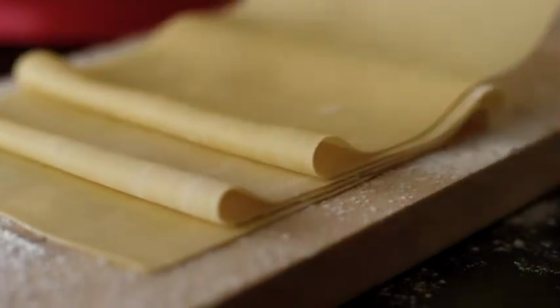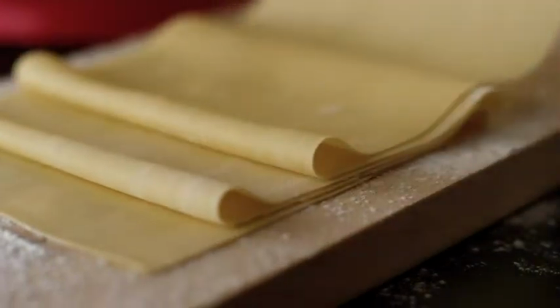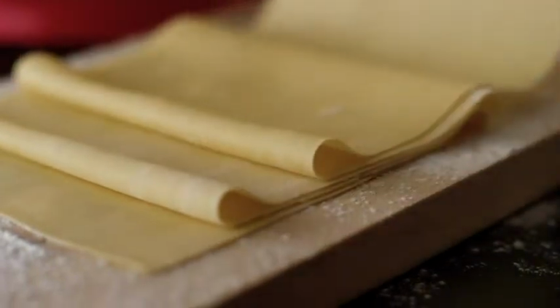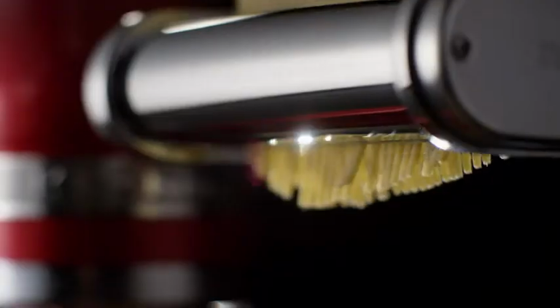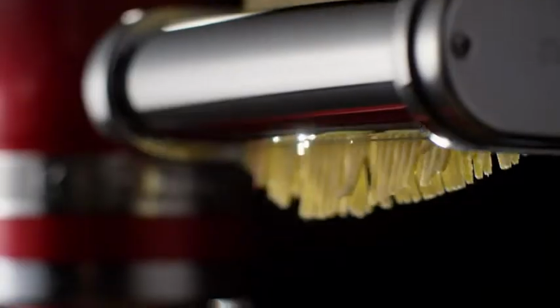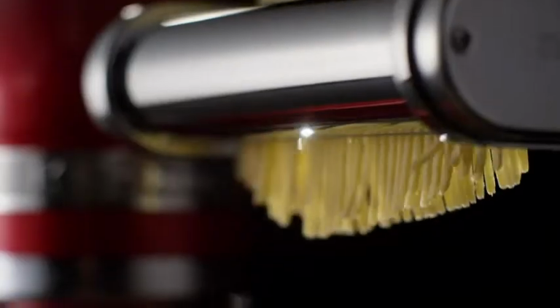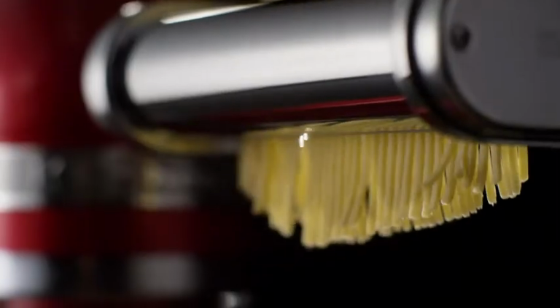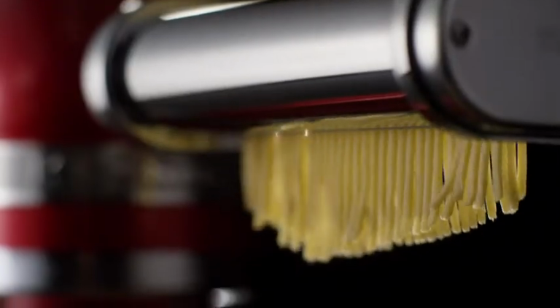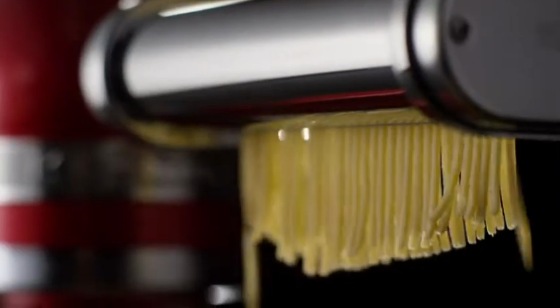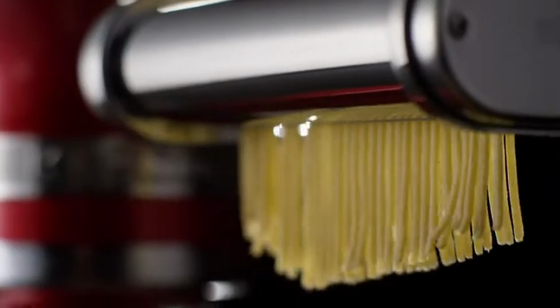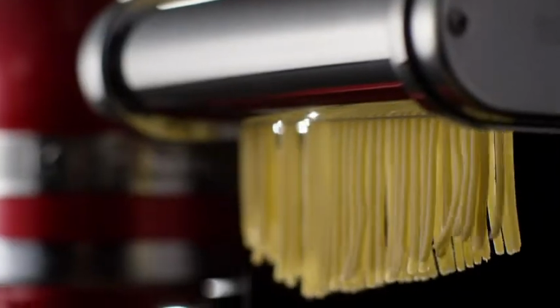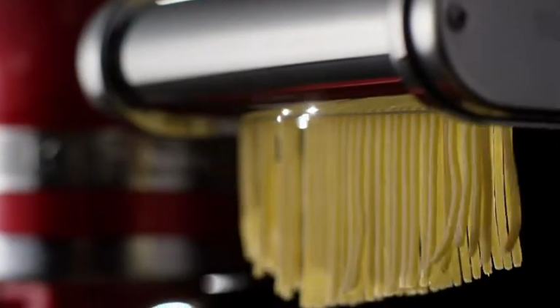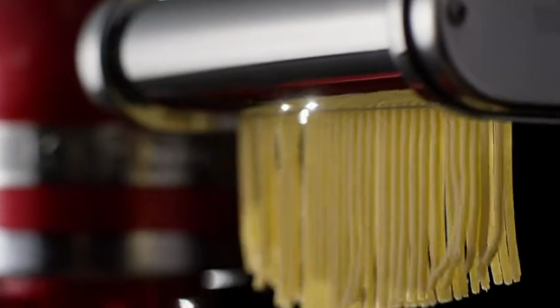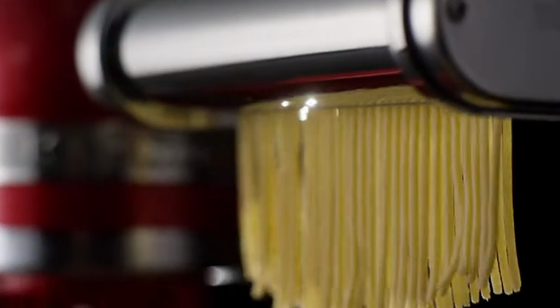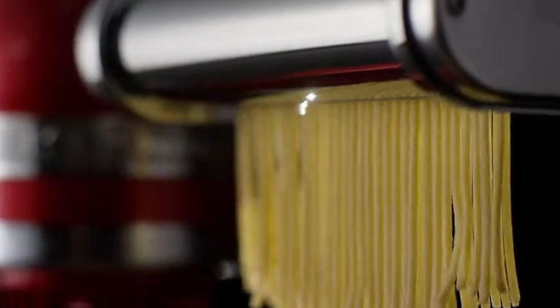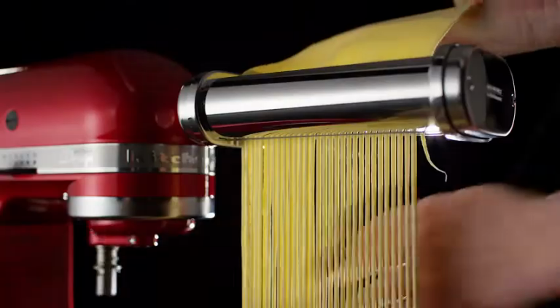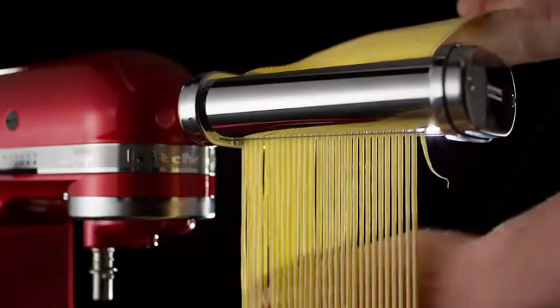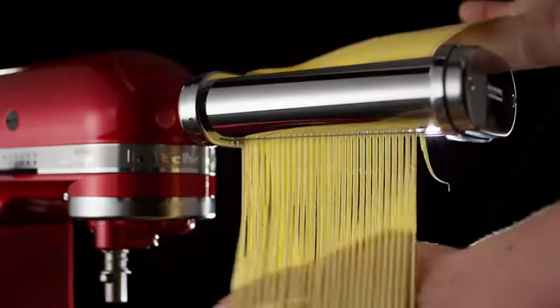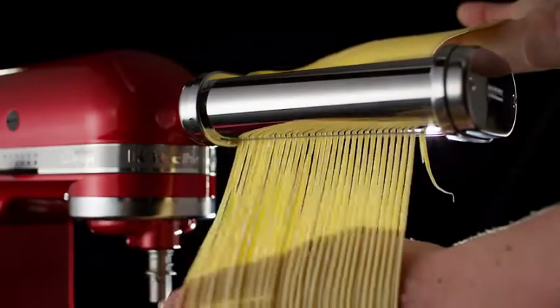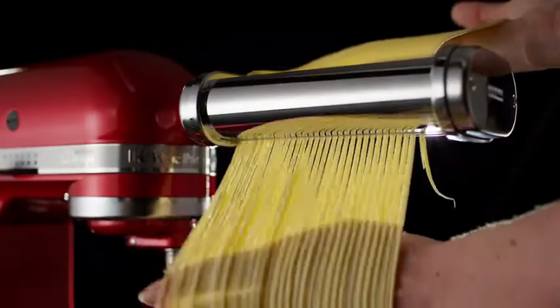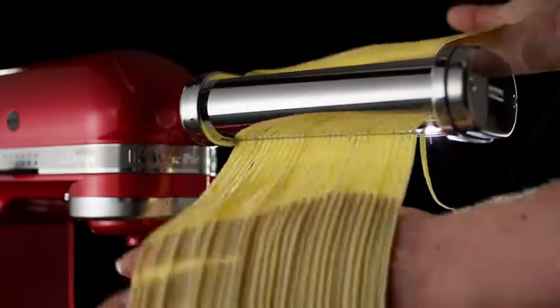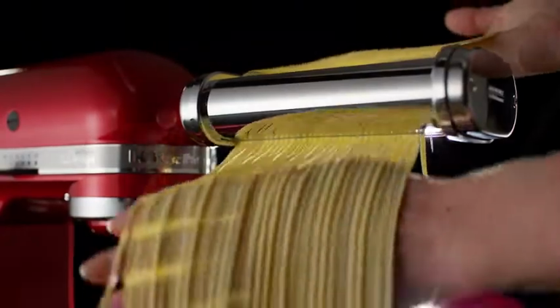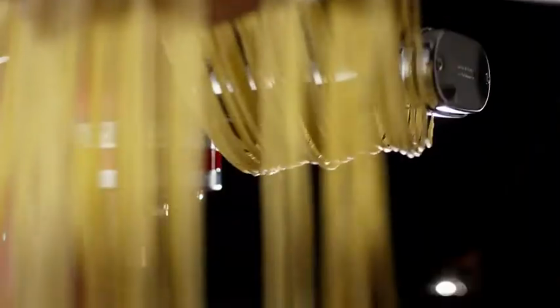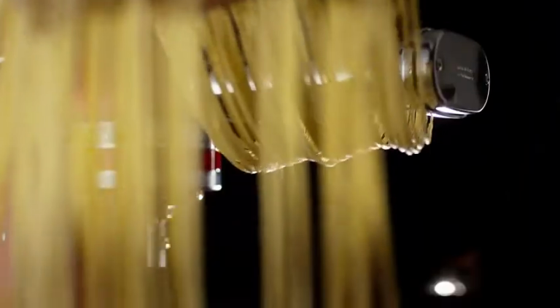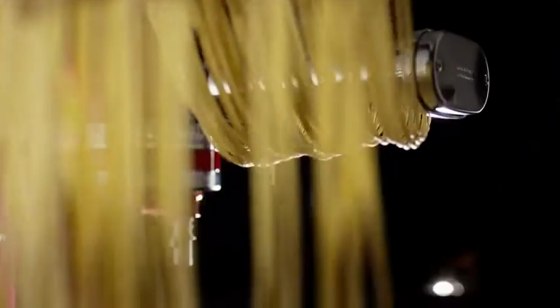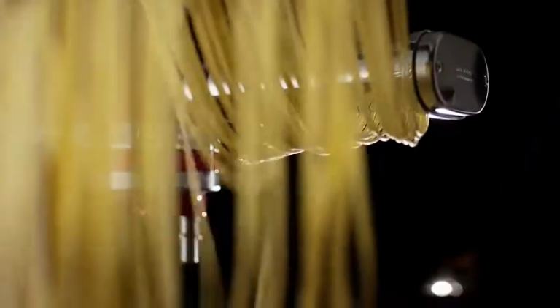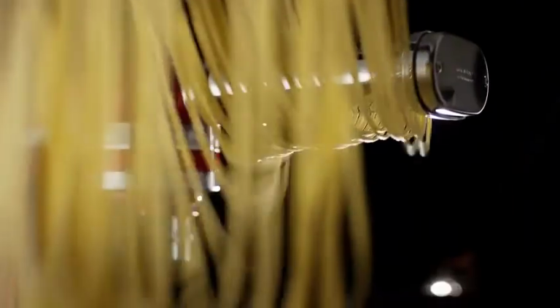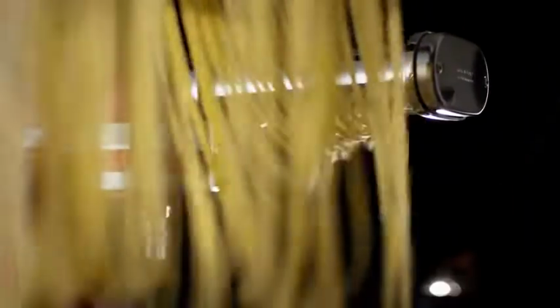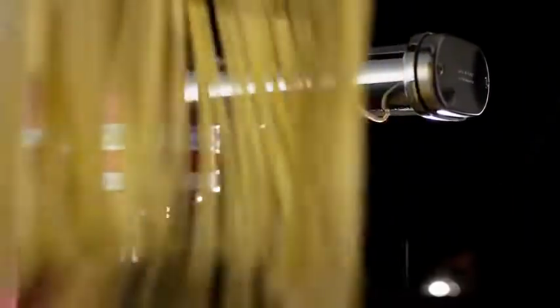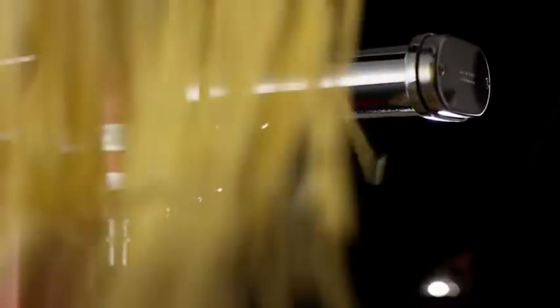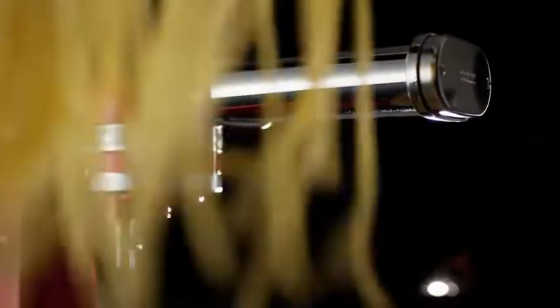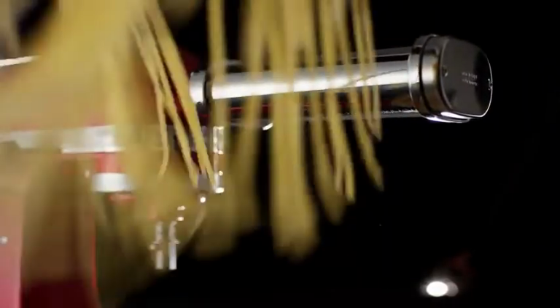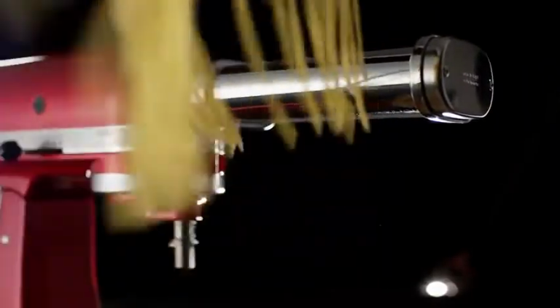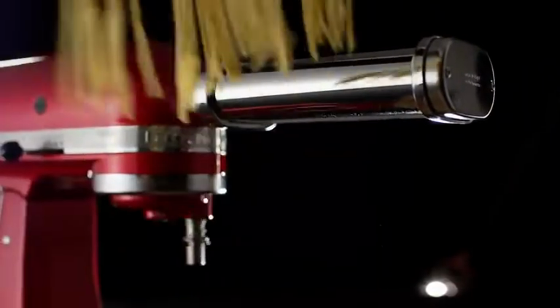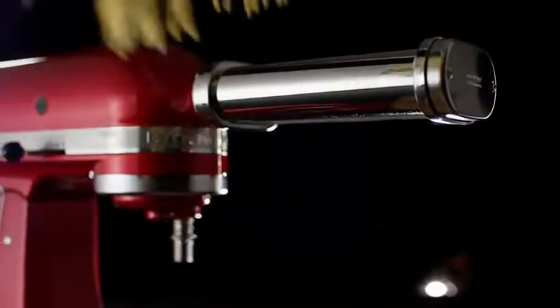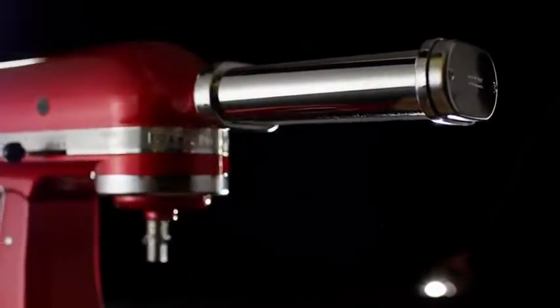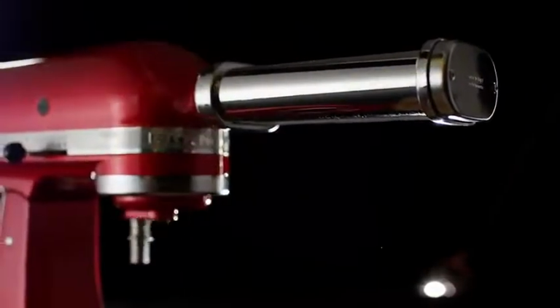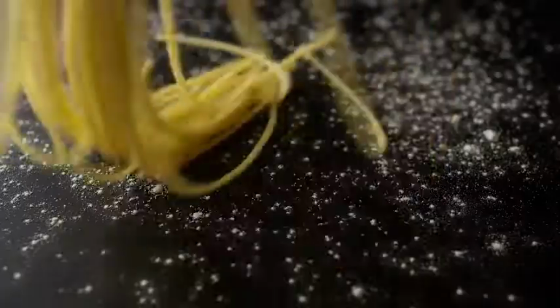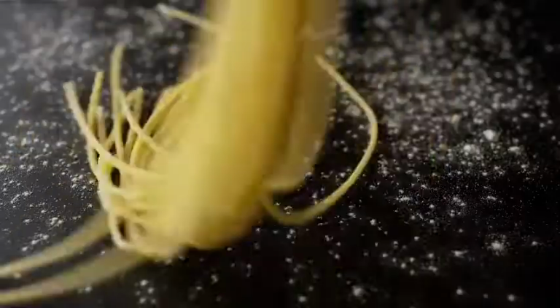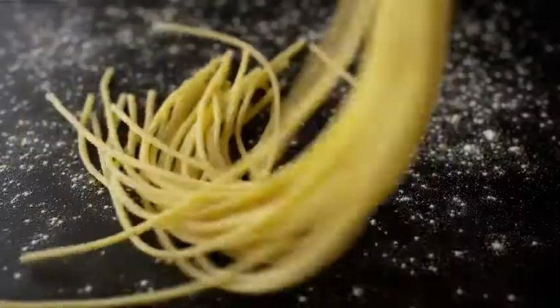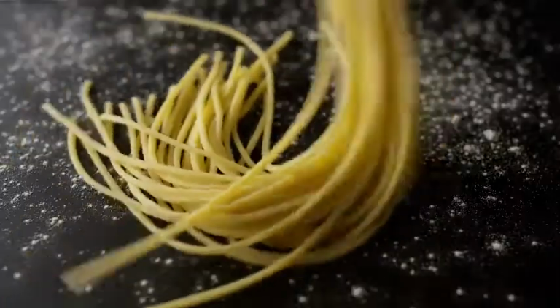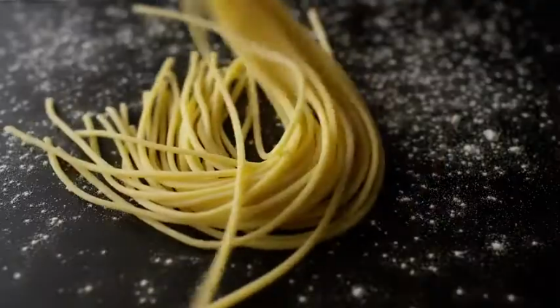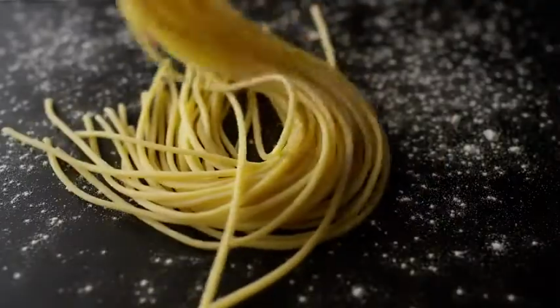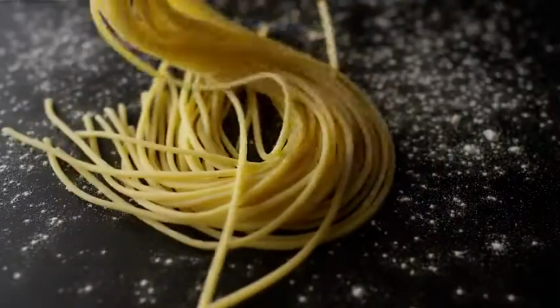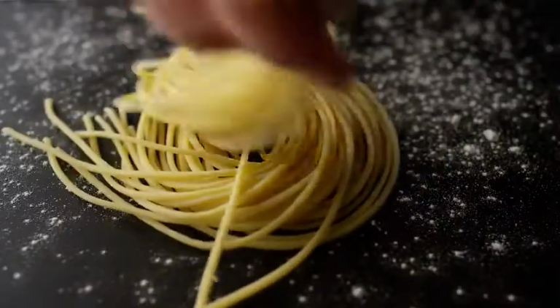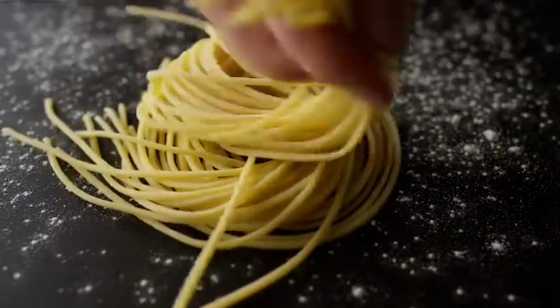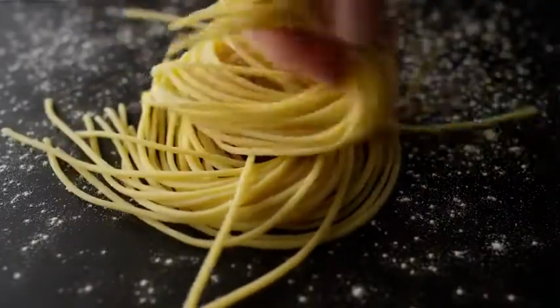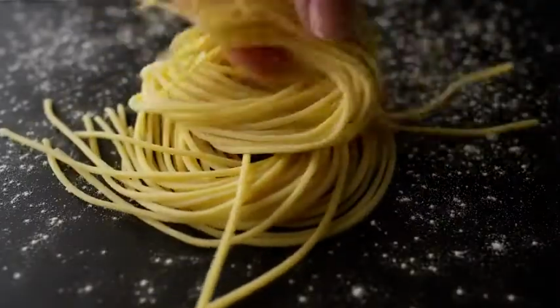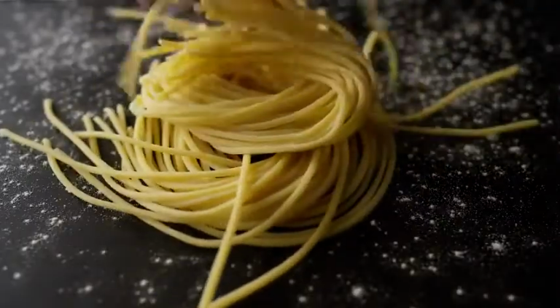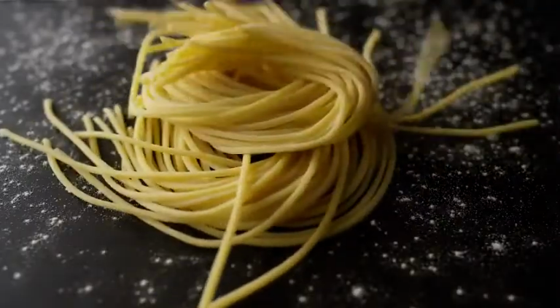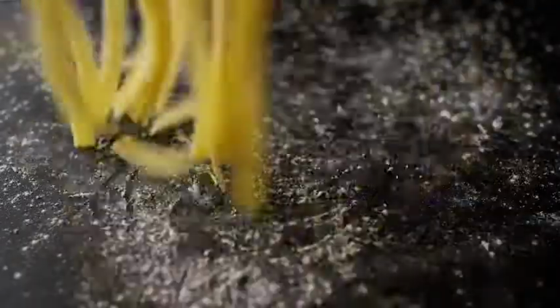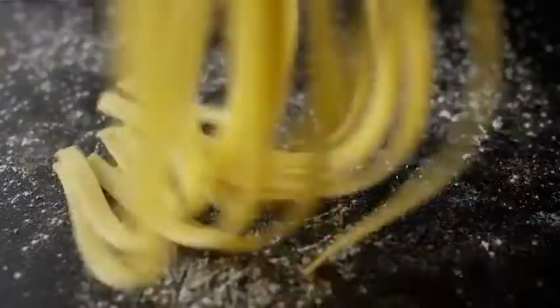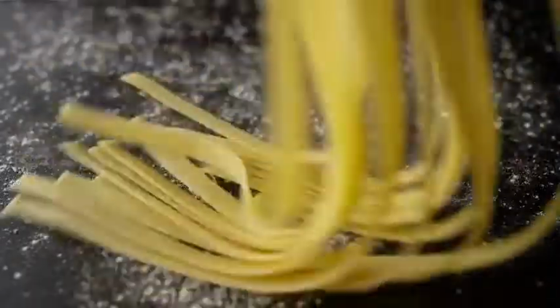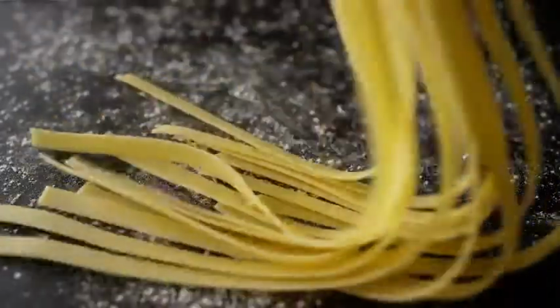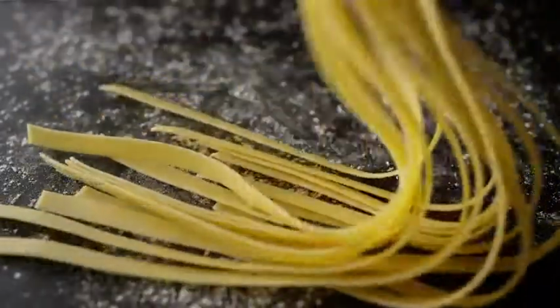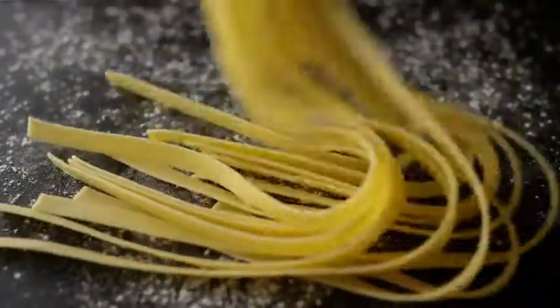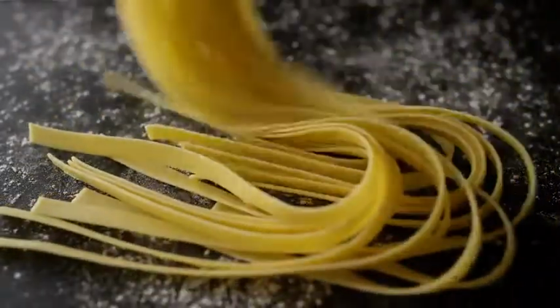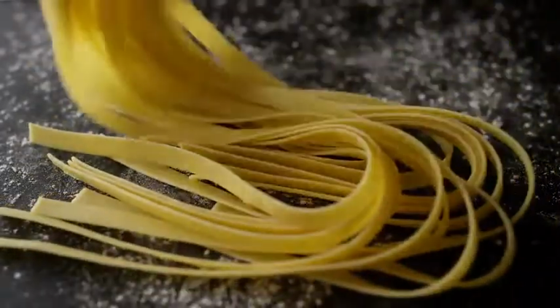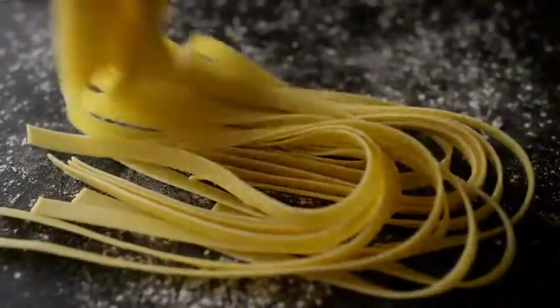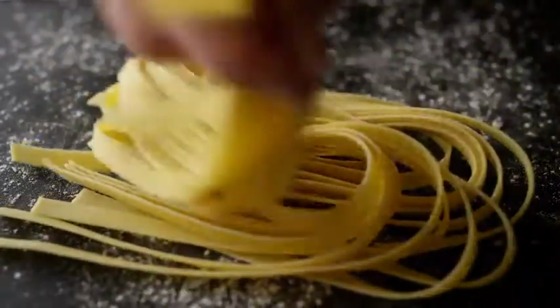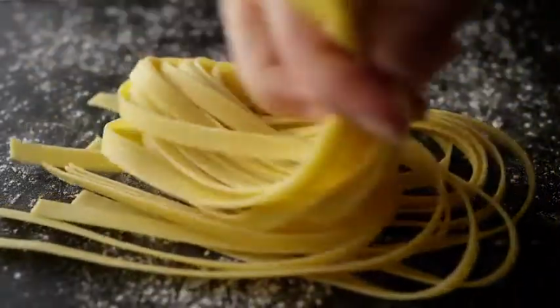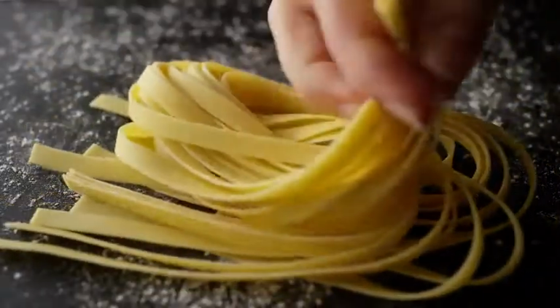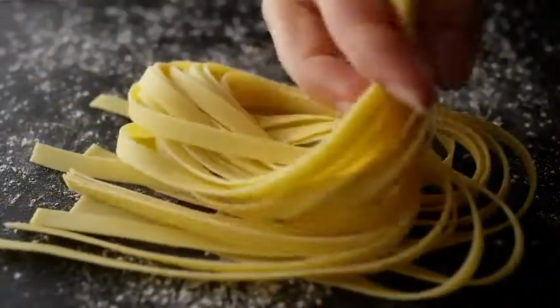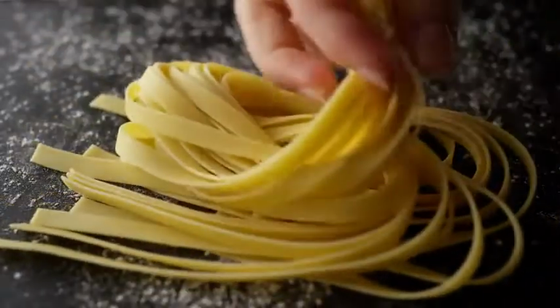Or use the pasta cutters to turn sheets of dough into classic spaghetti noodles, or hearty fettuccine.